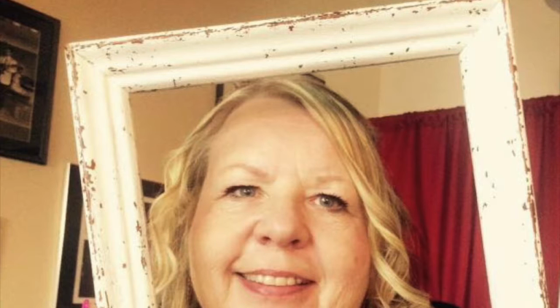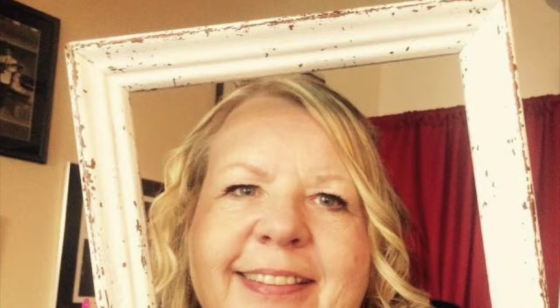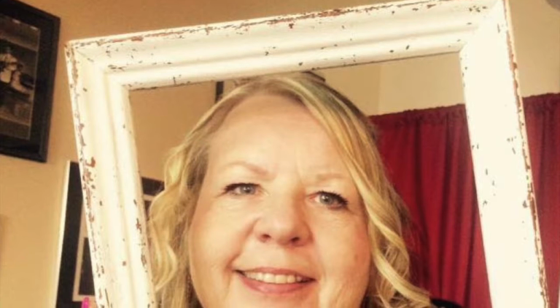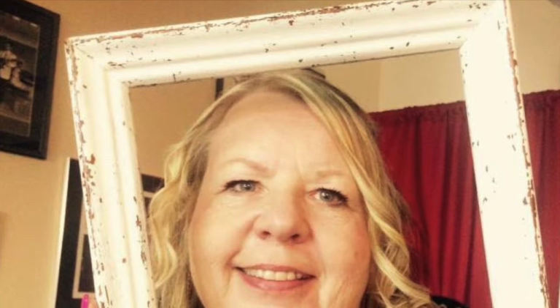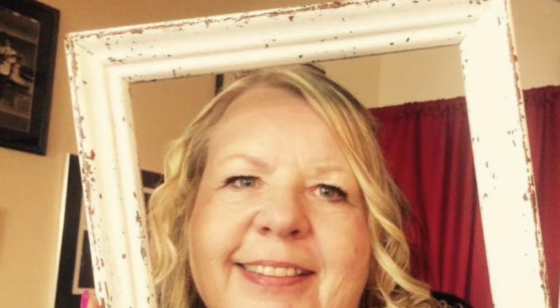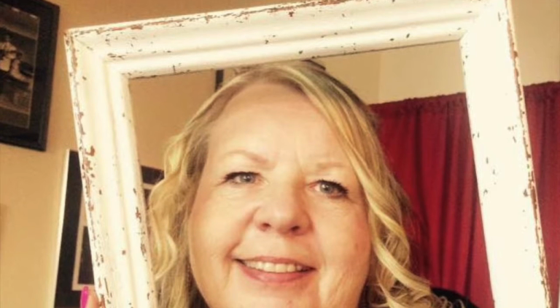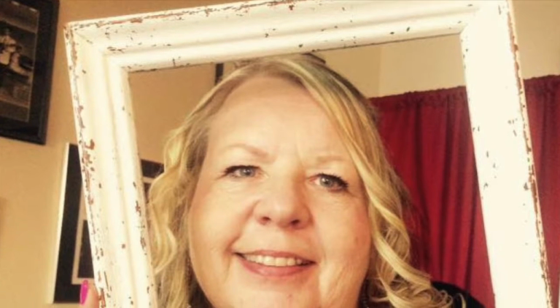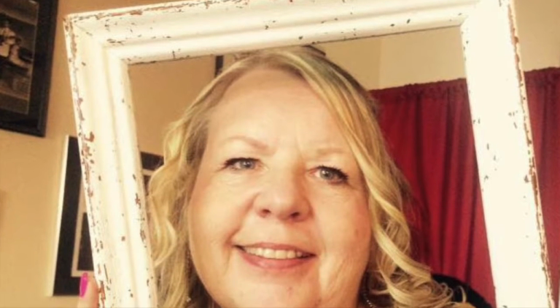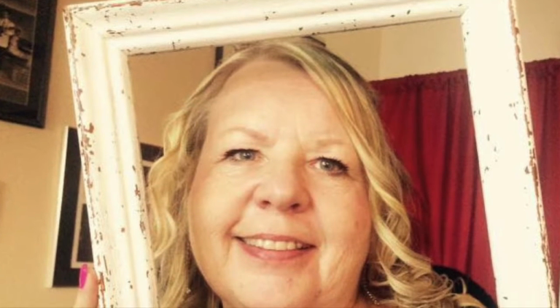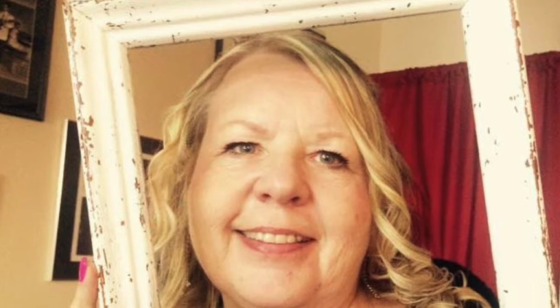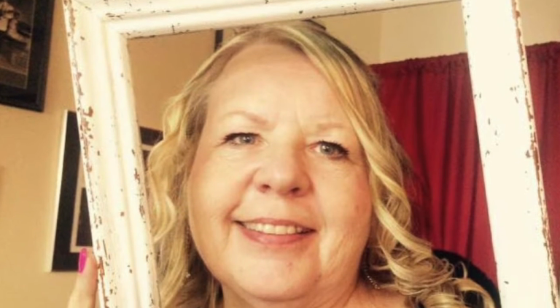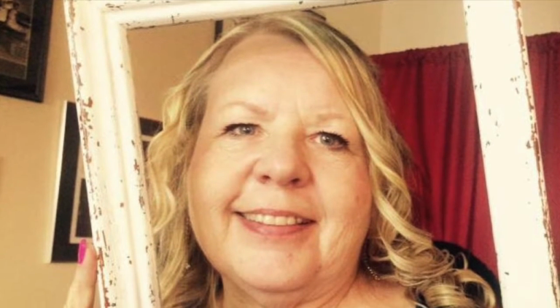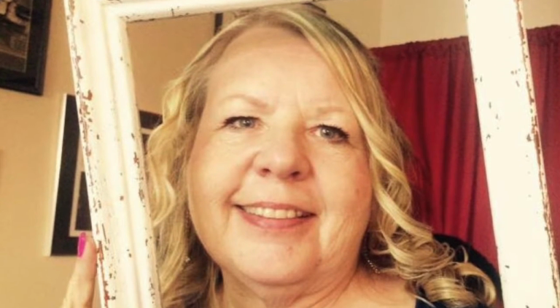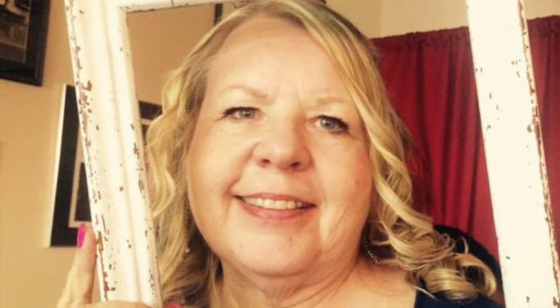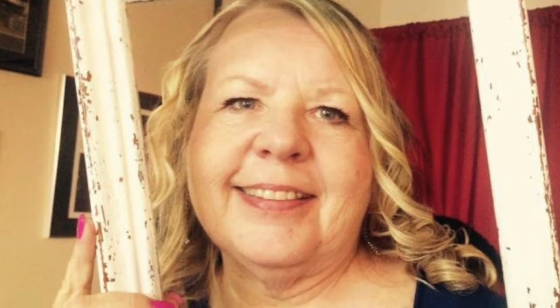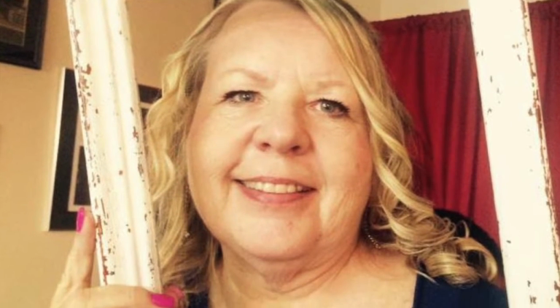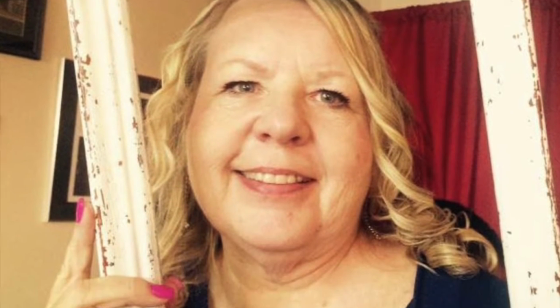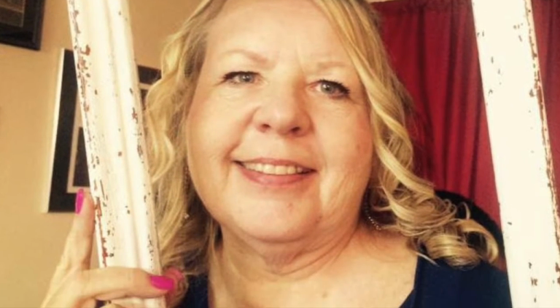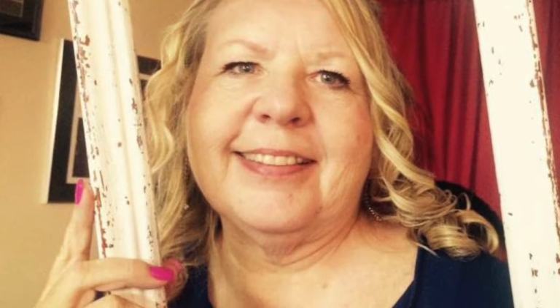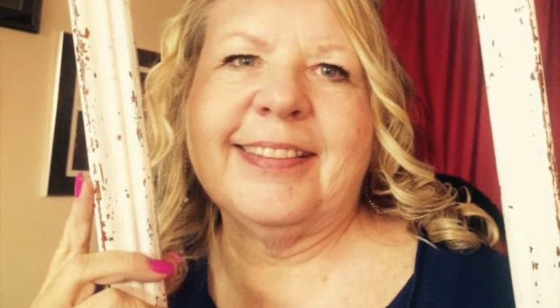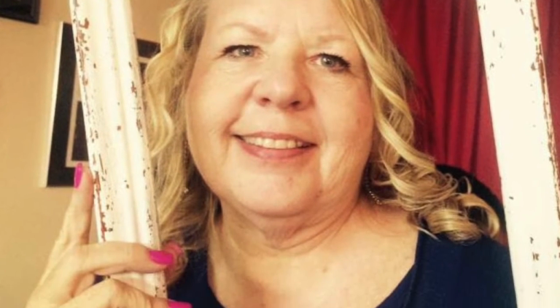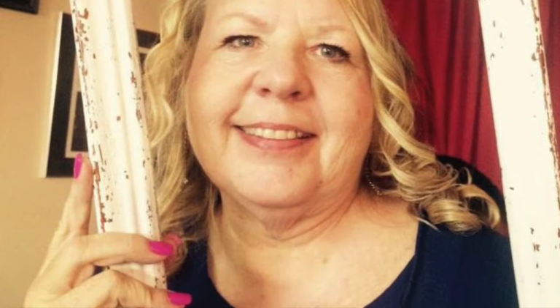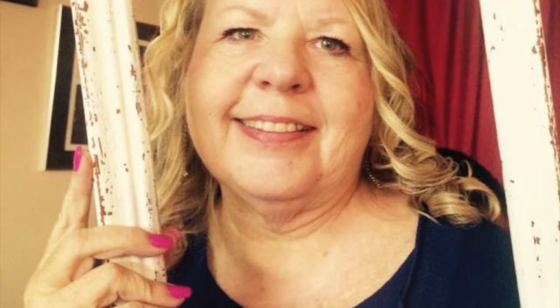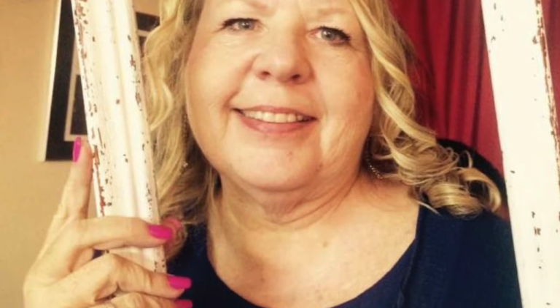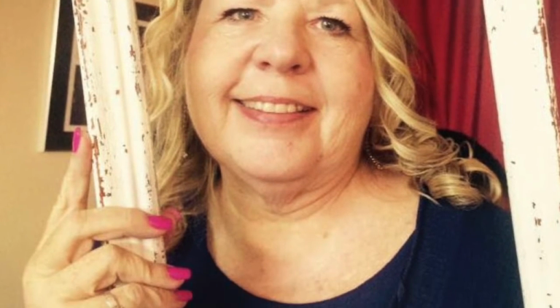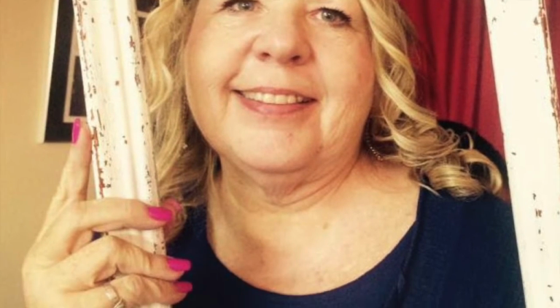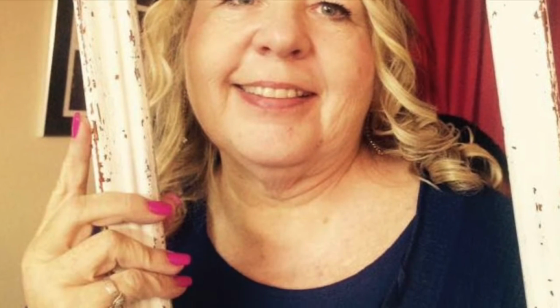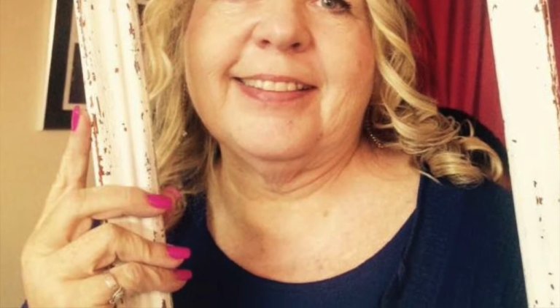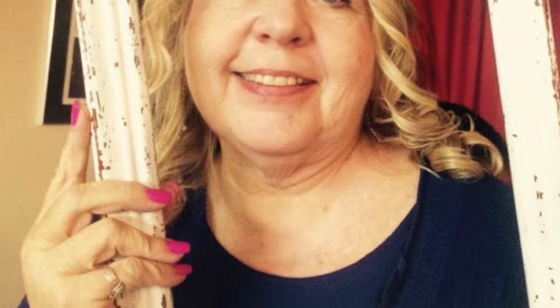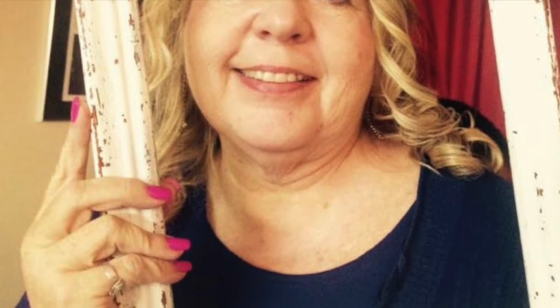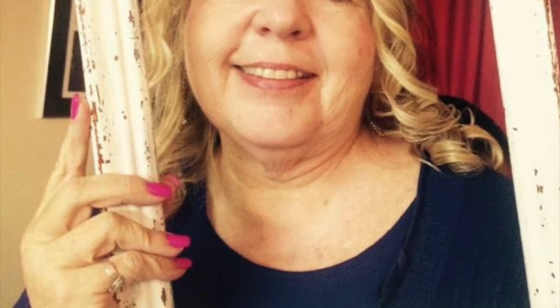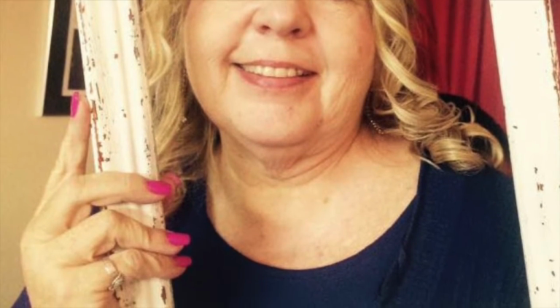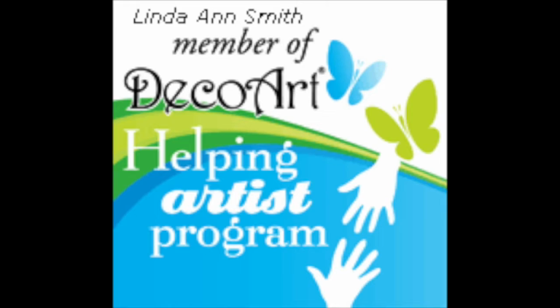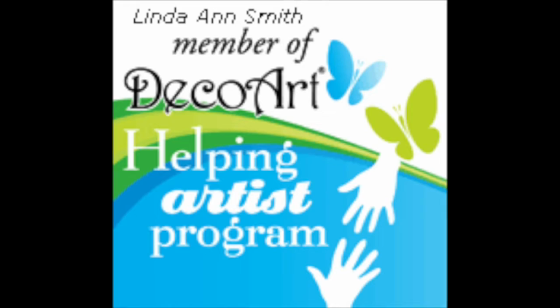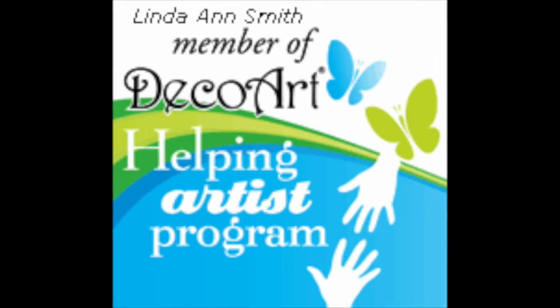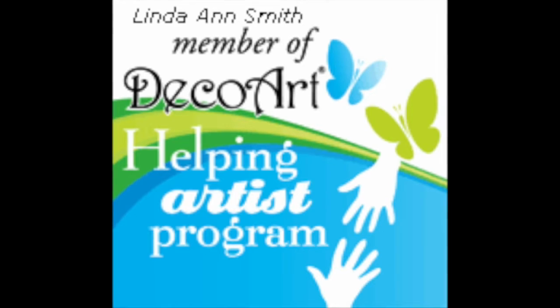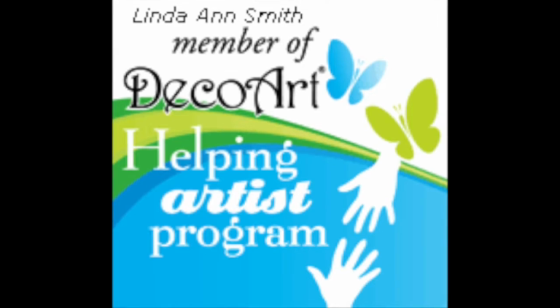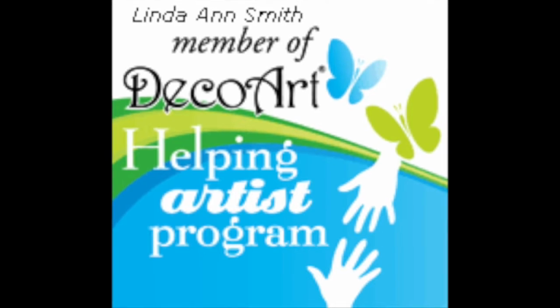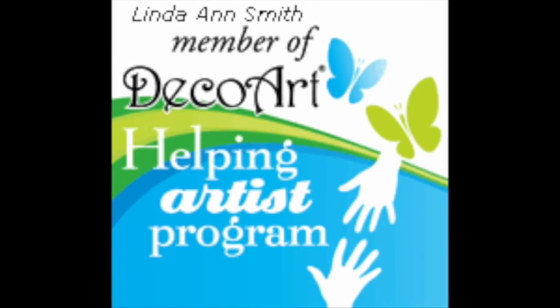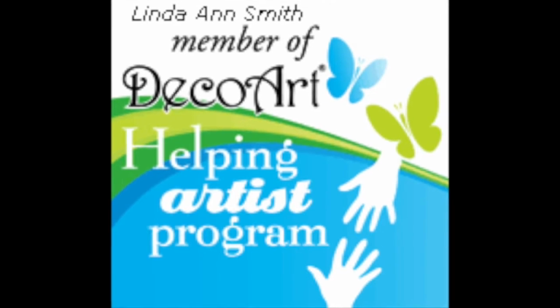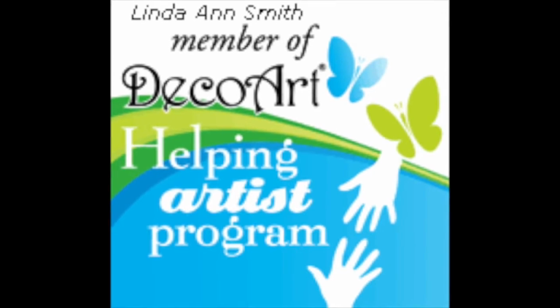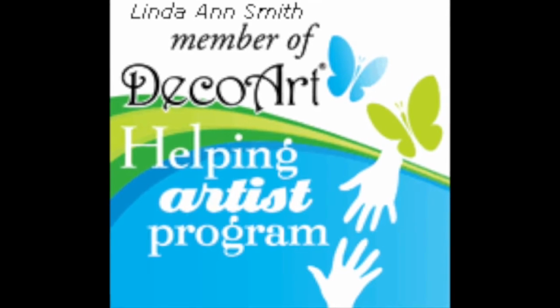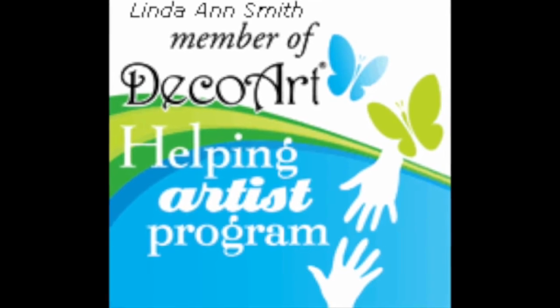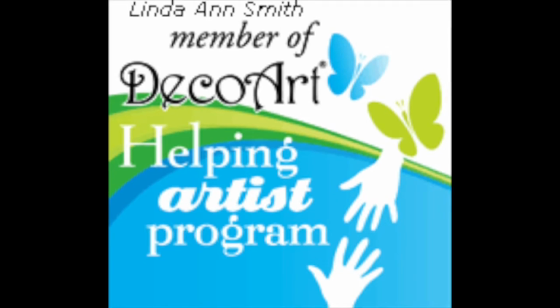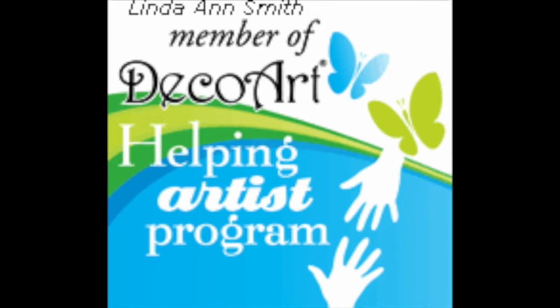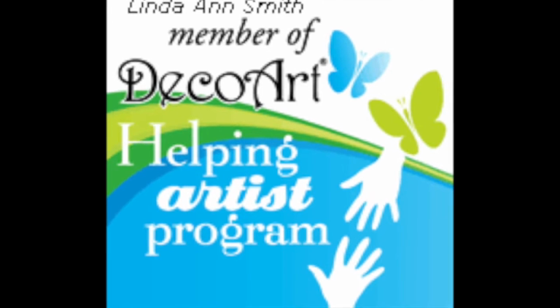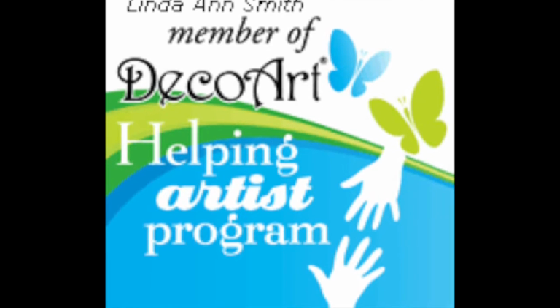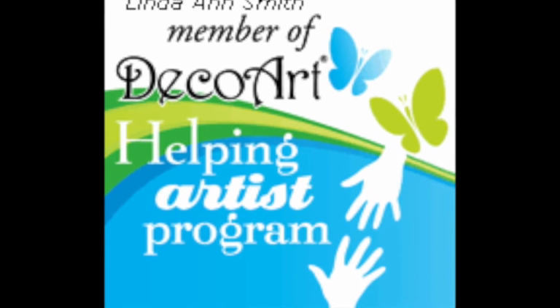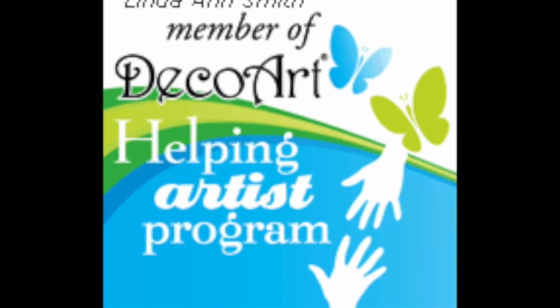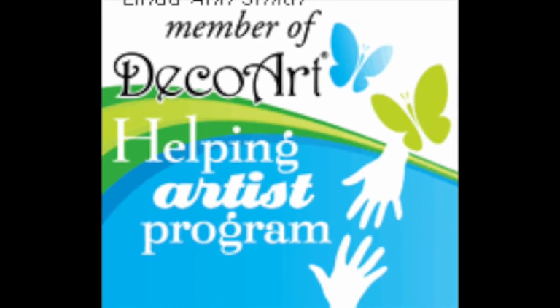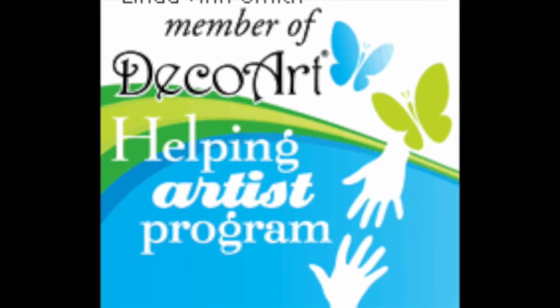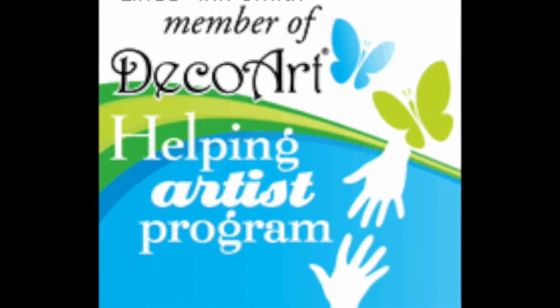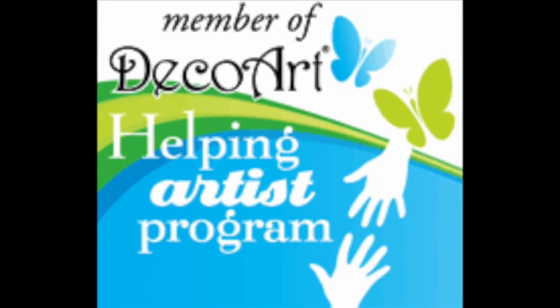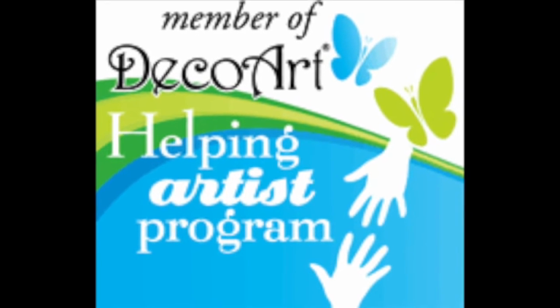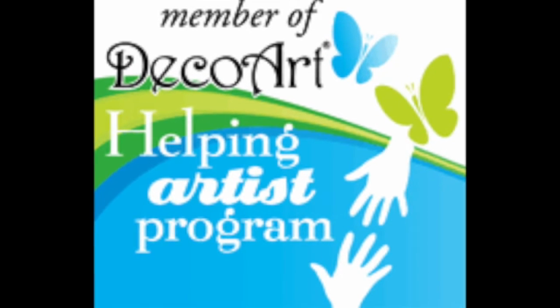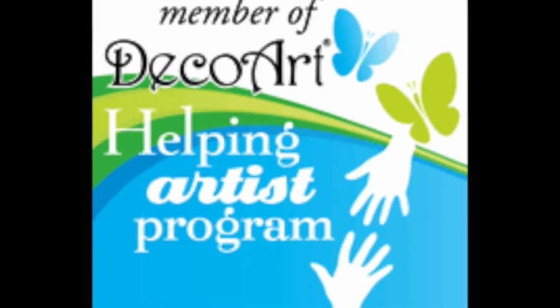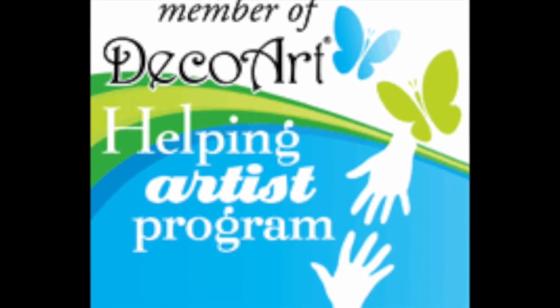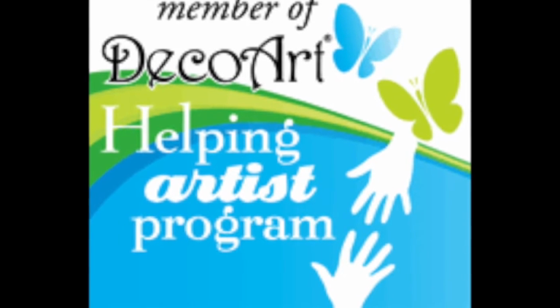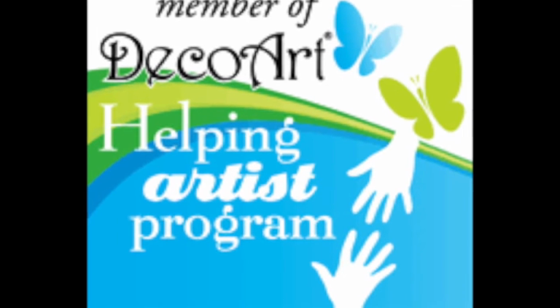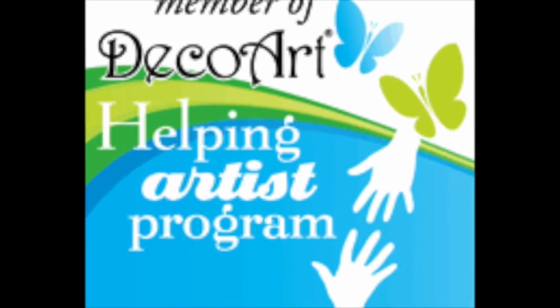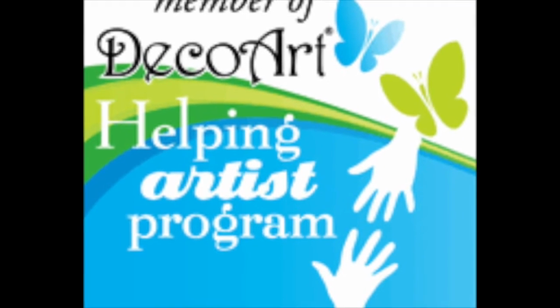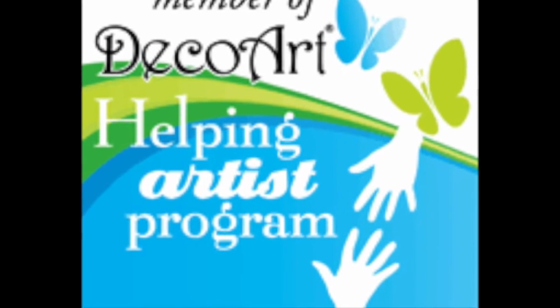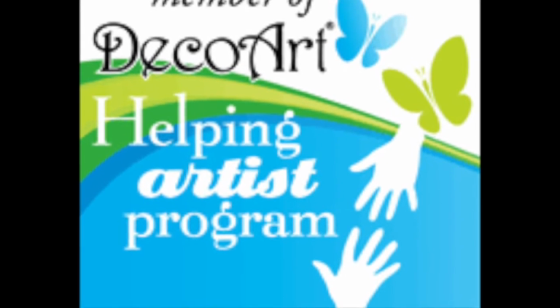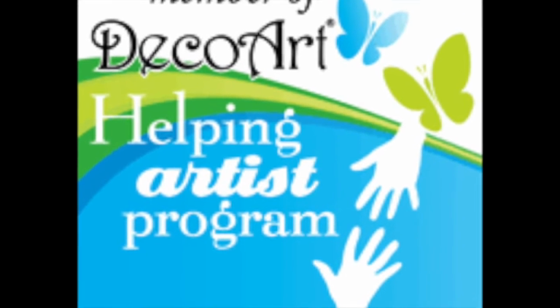Hello, I'm Linda Ann. I'm here today to work with some of the products I have from DecoArt. I'm in the Helping Artist program.